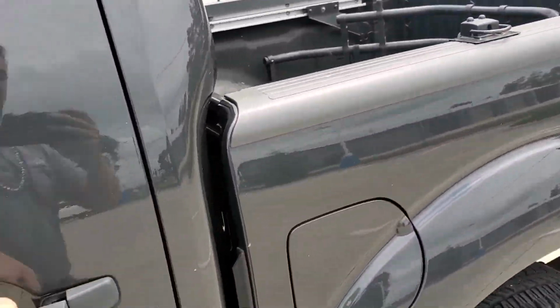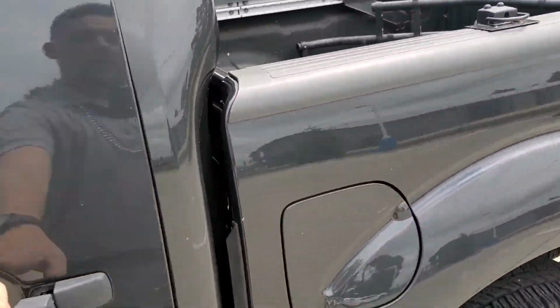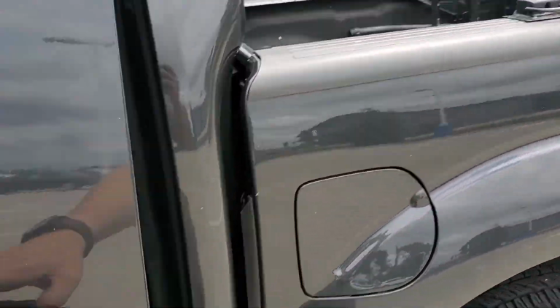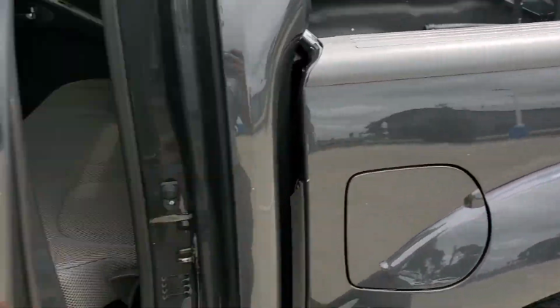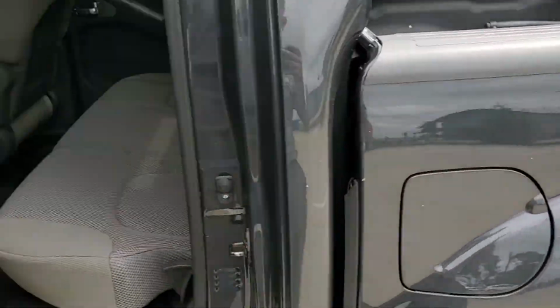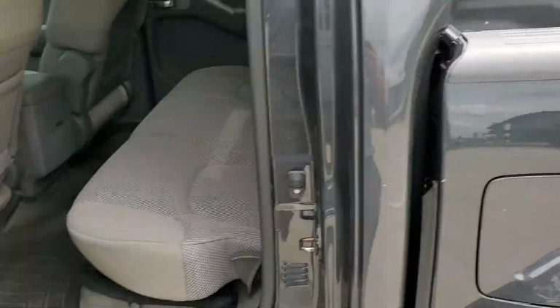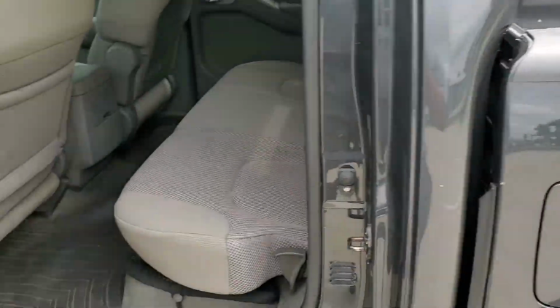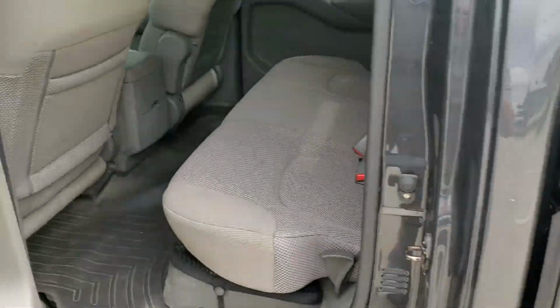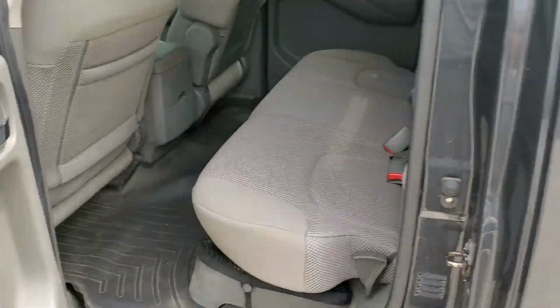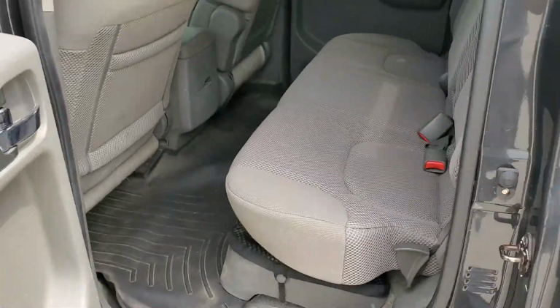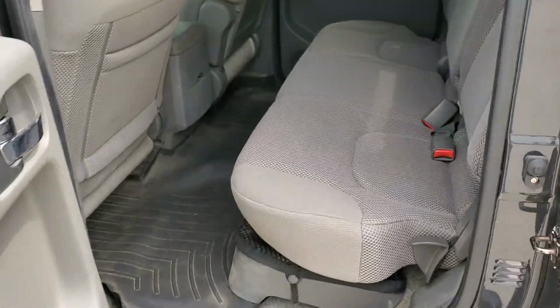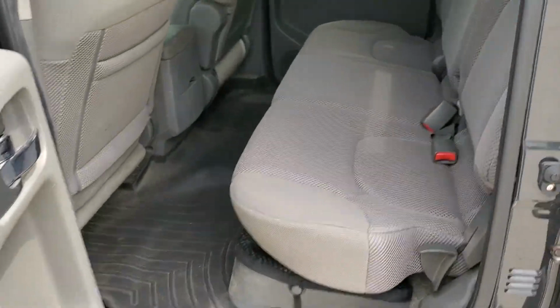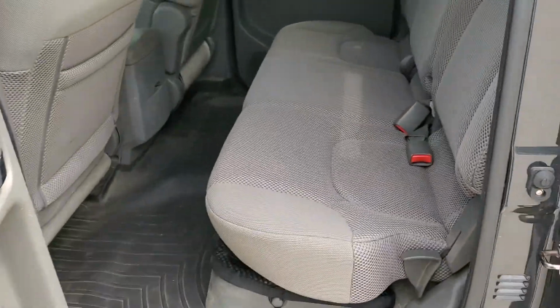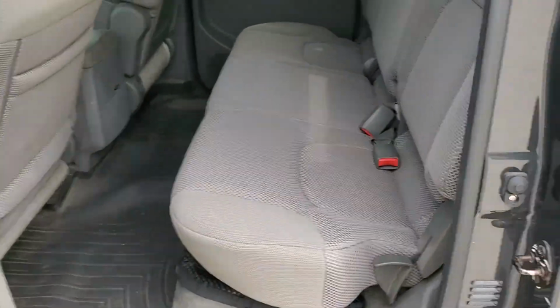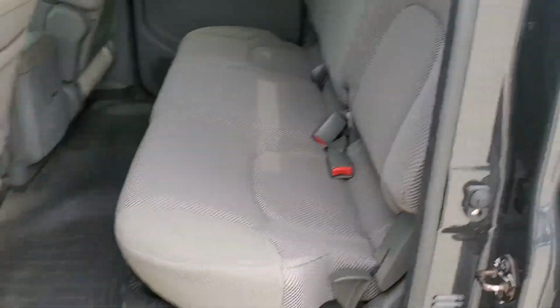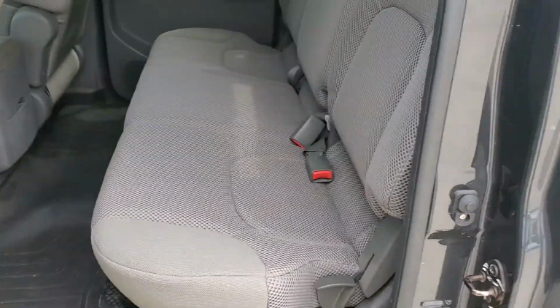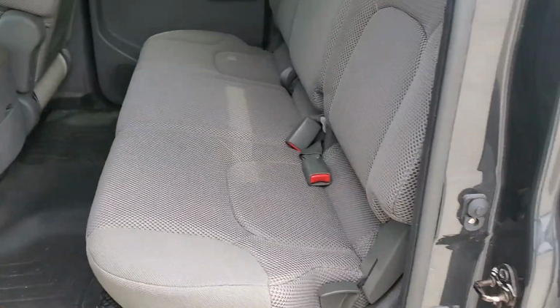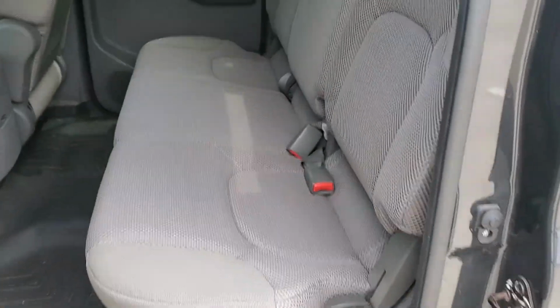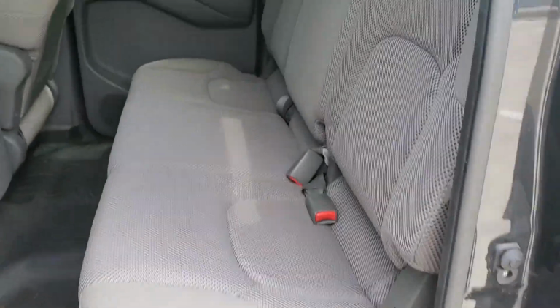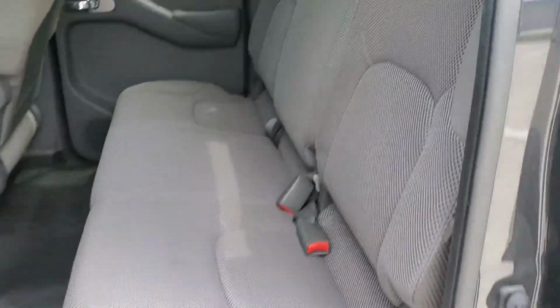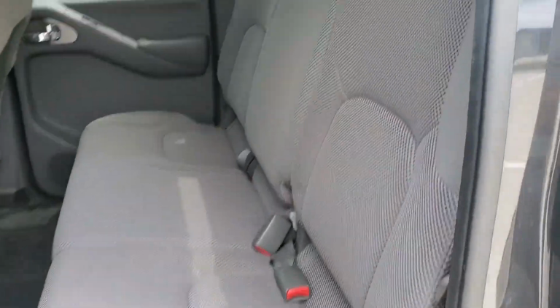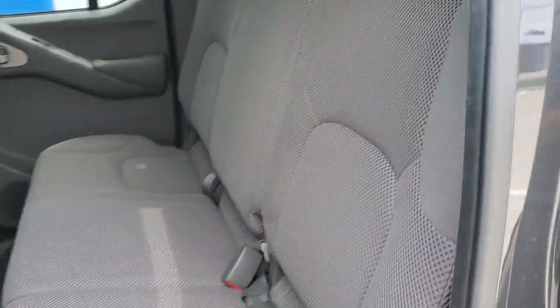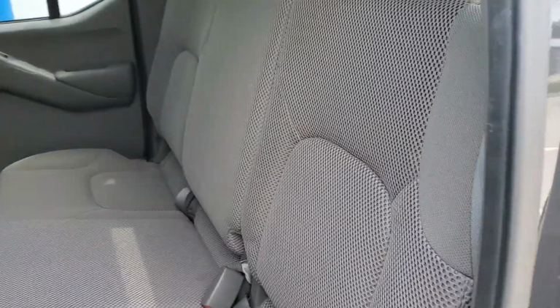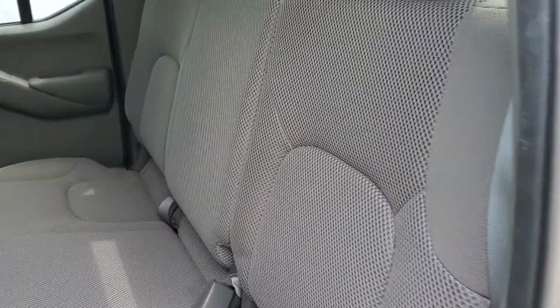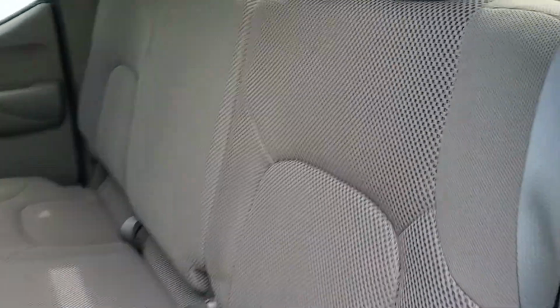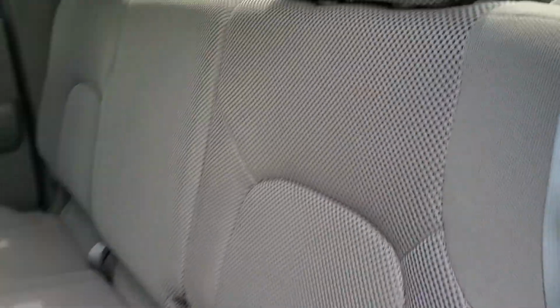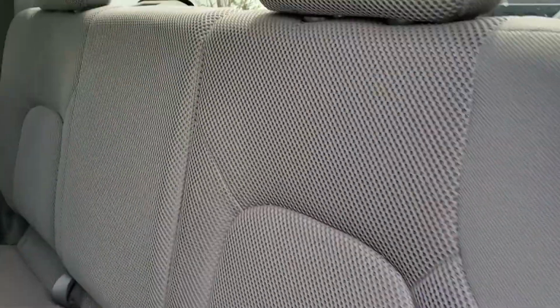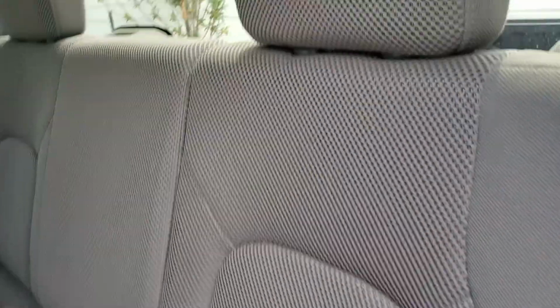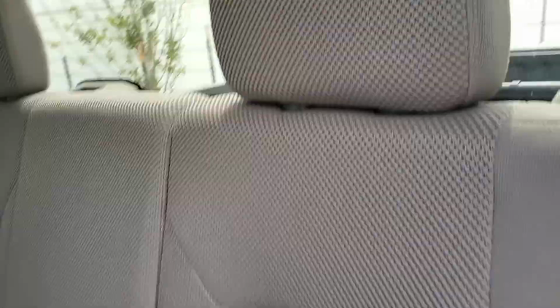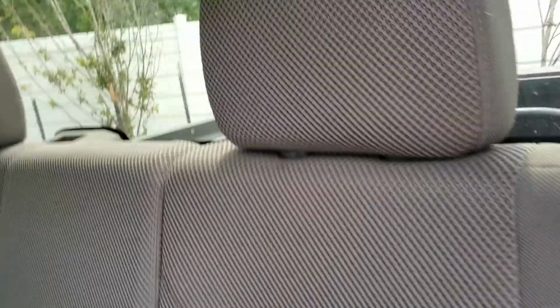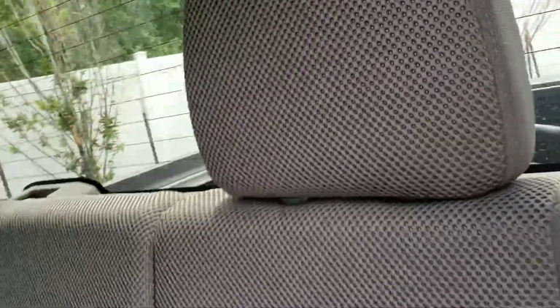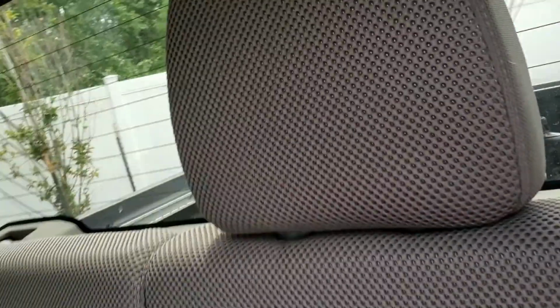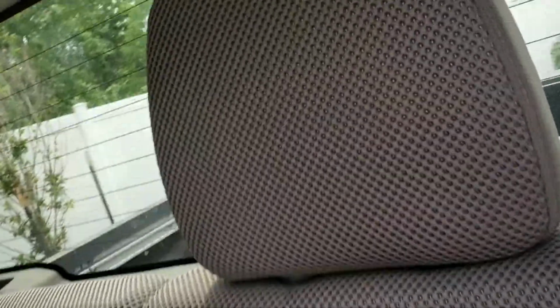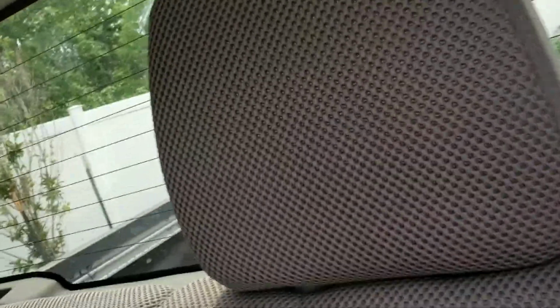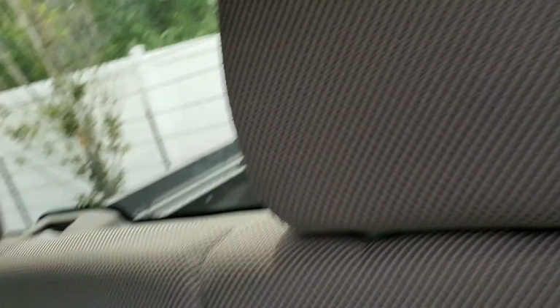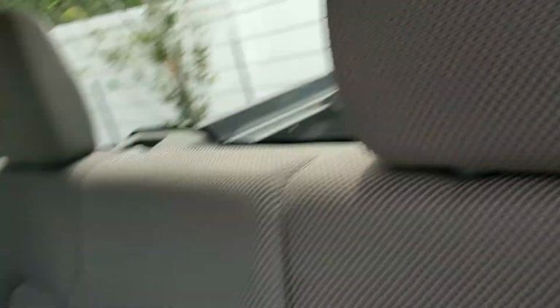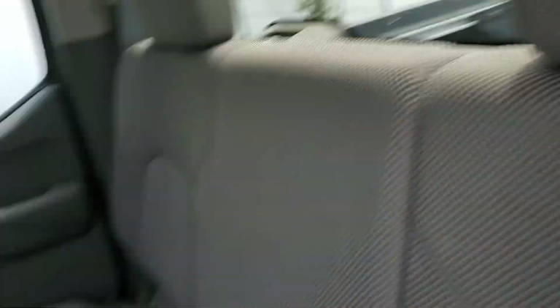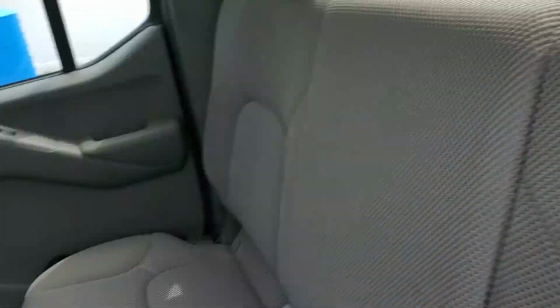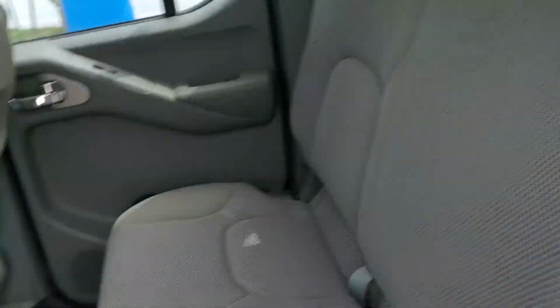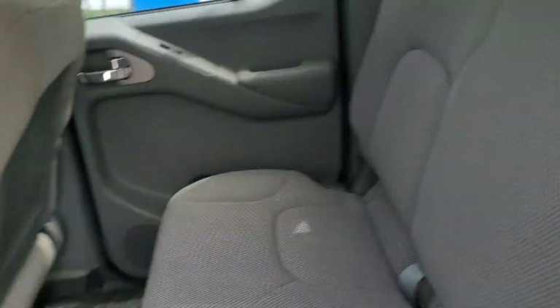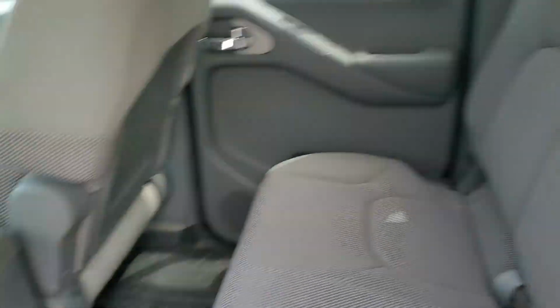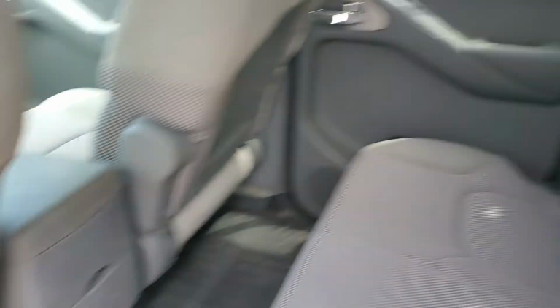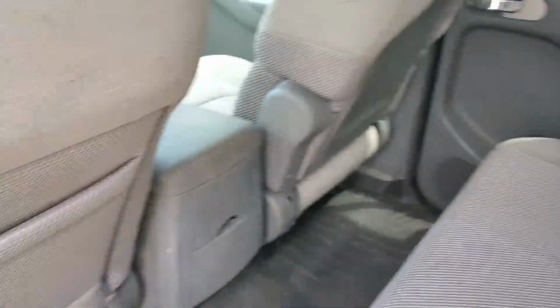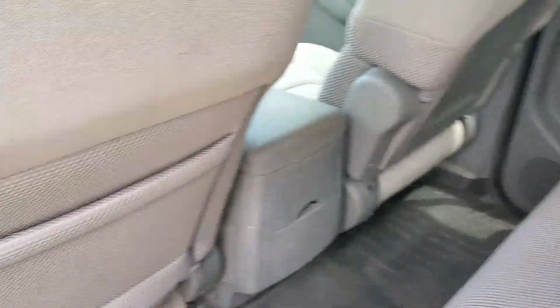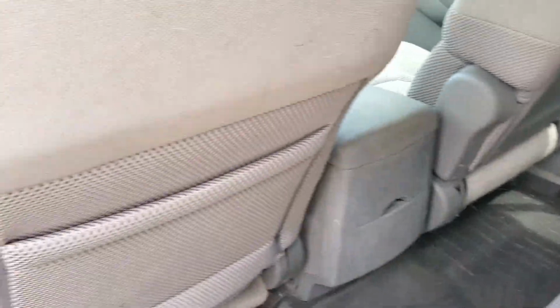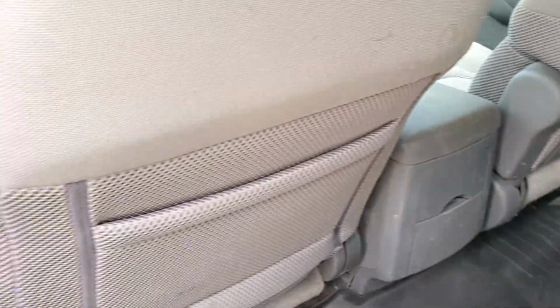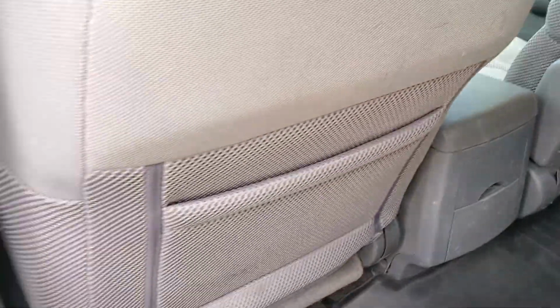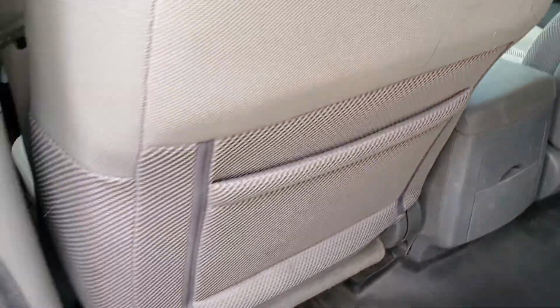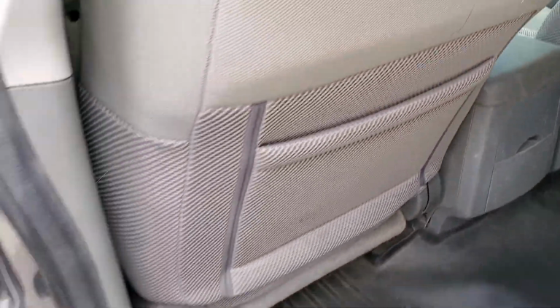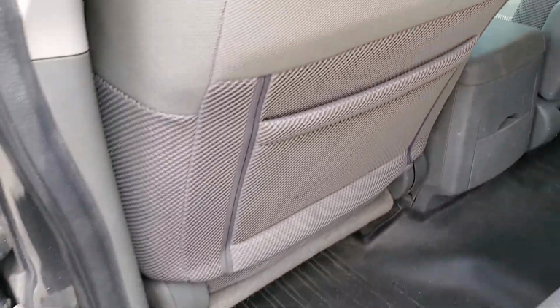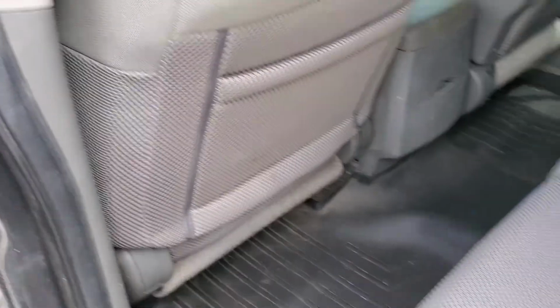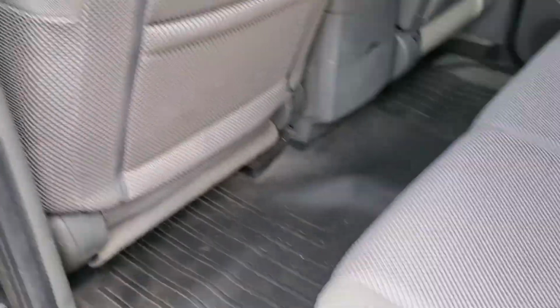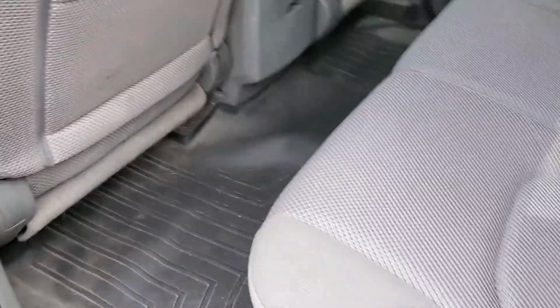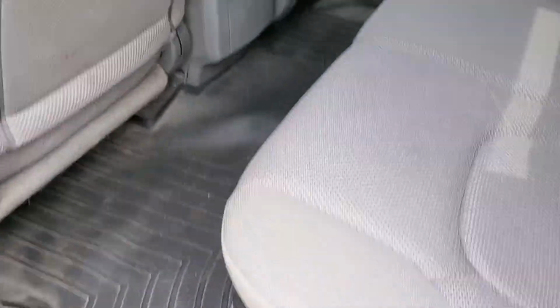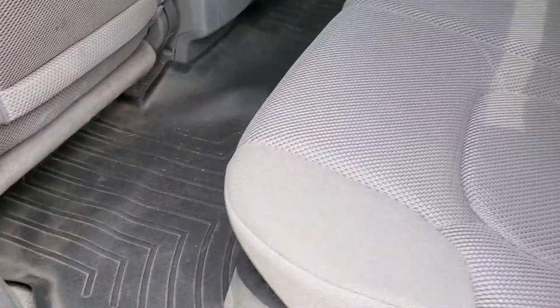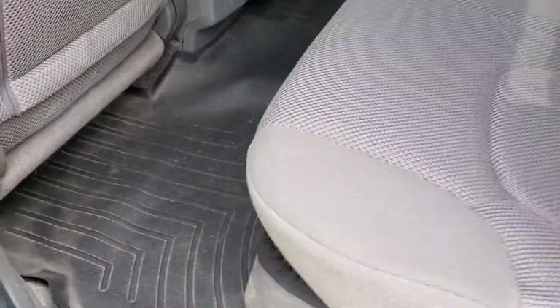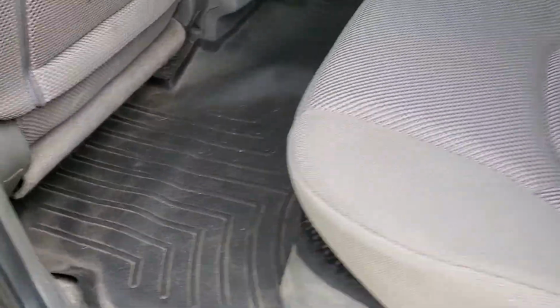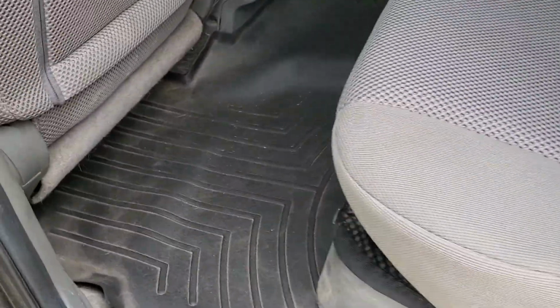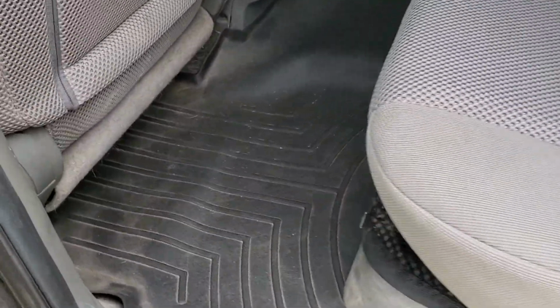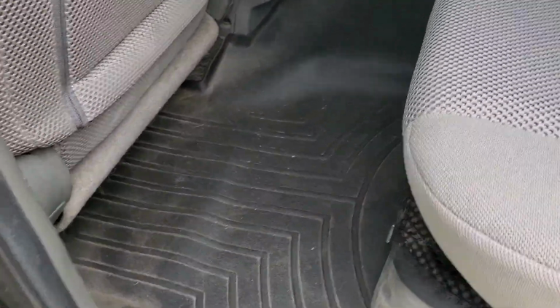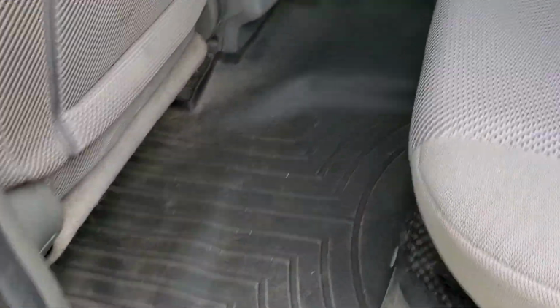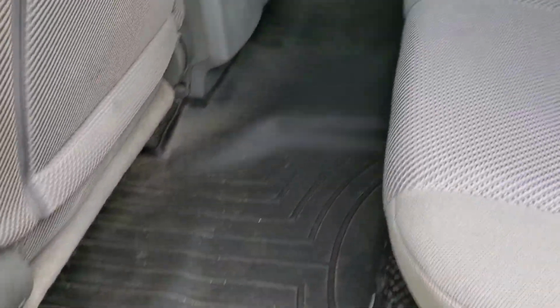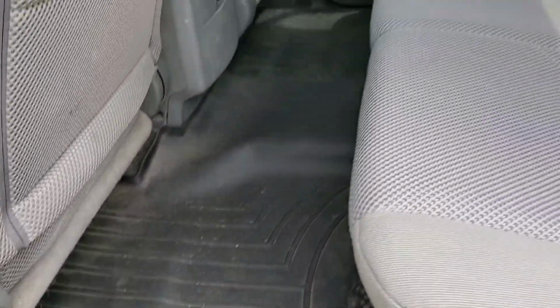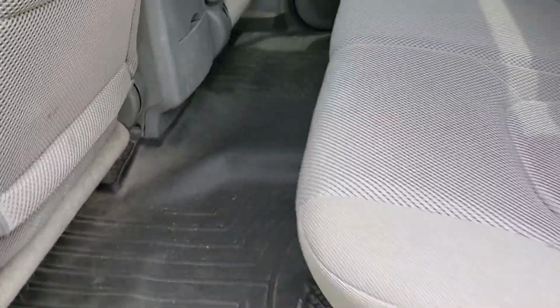It is the crew cab, so when you come back here you'll notice there's still plenty of space. It also has the all-weather mats.